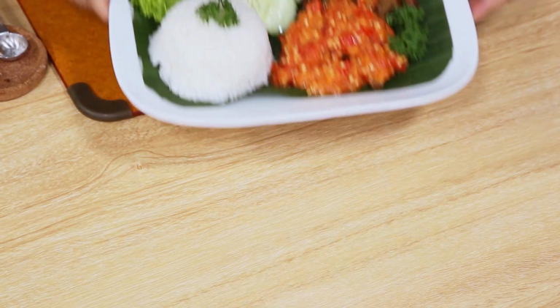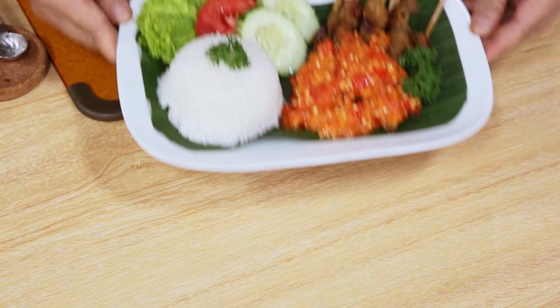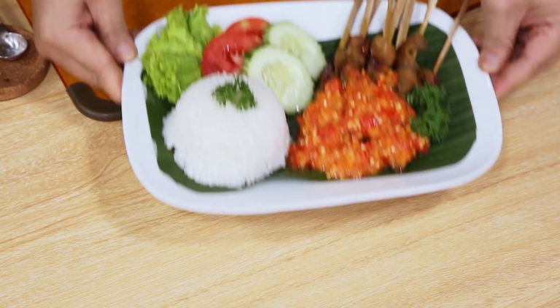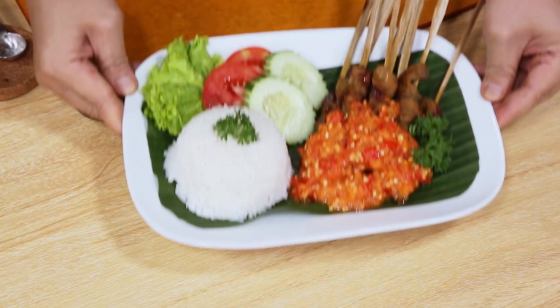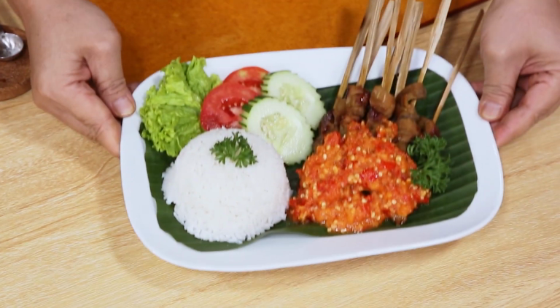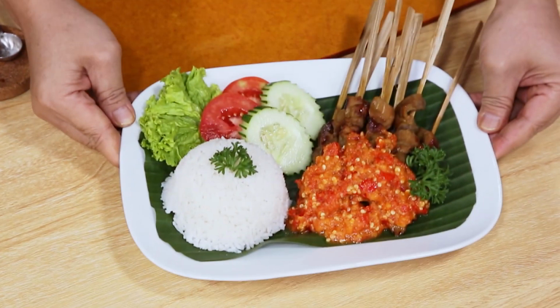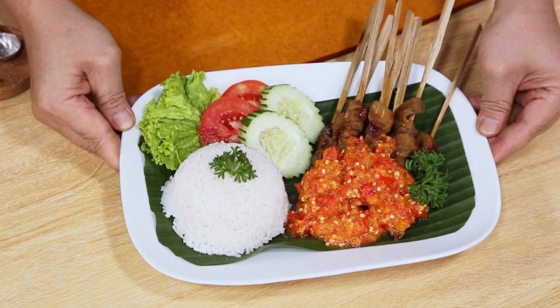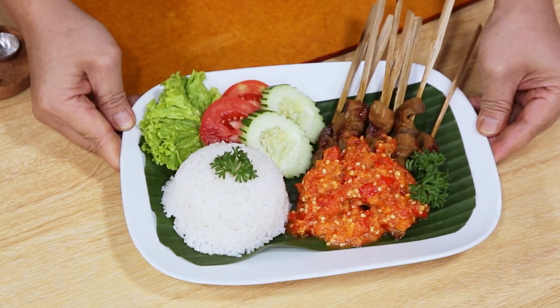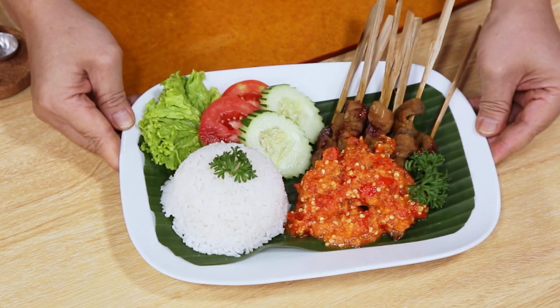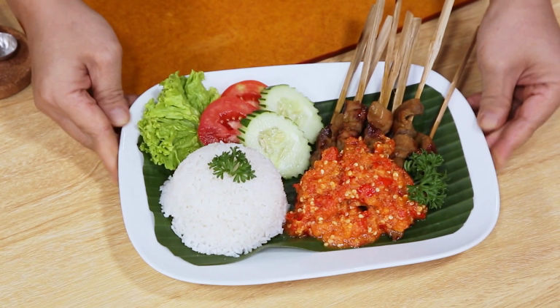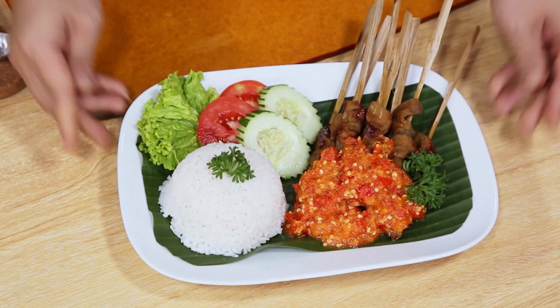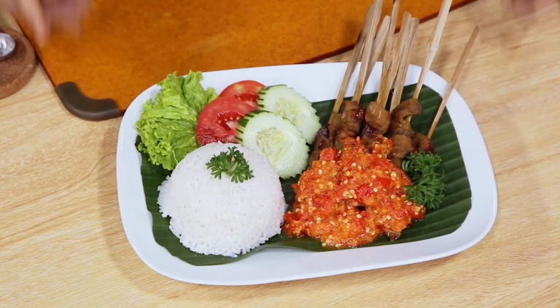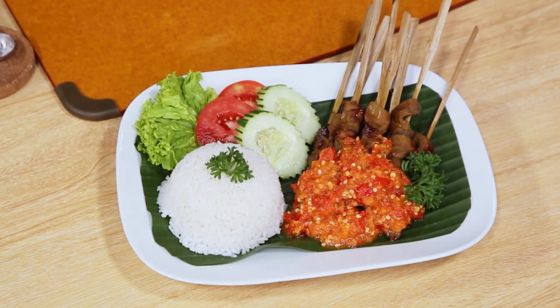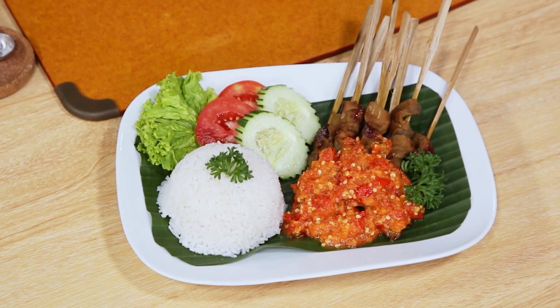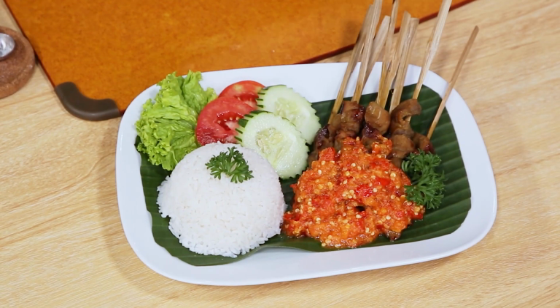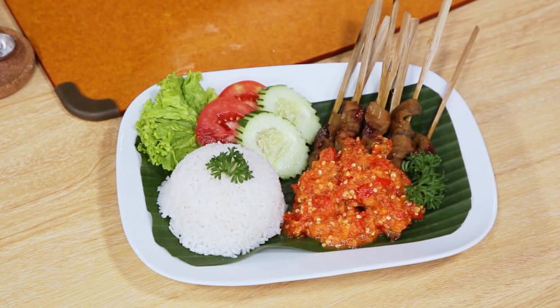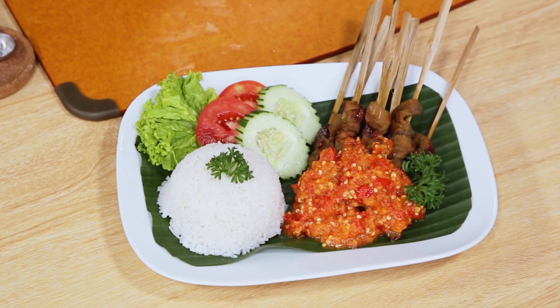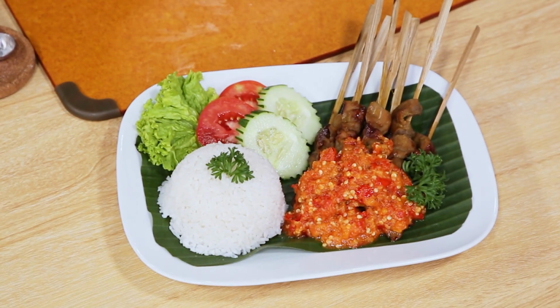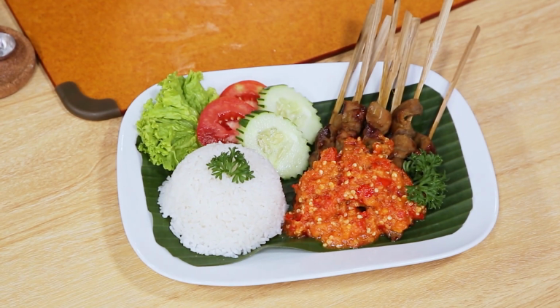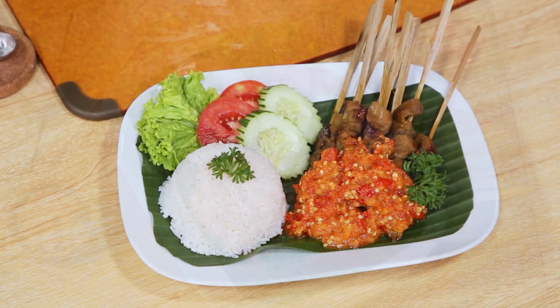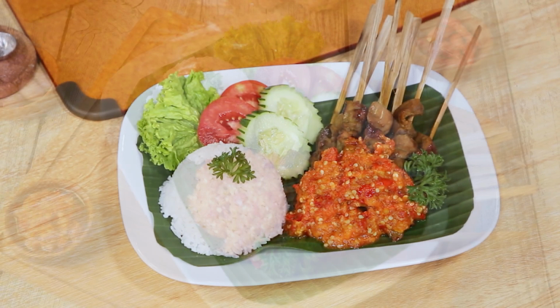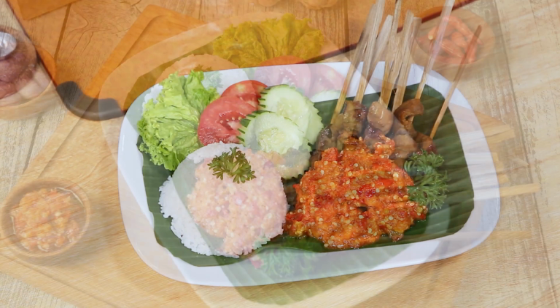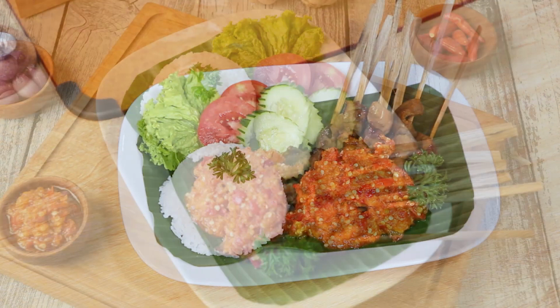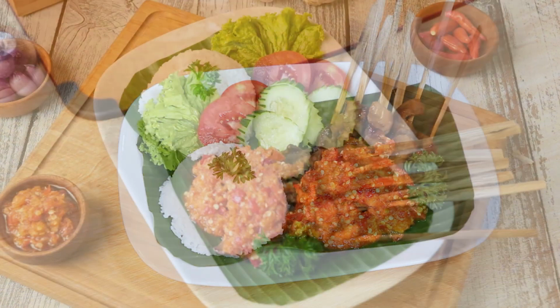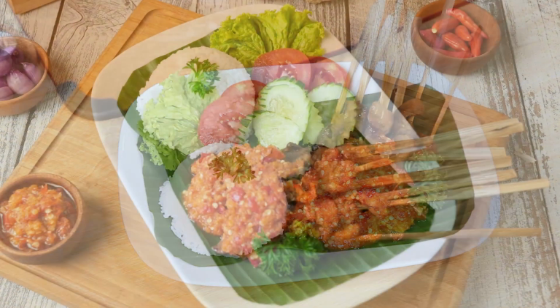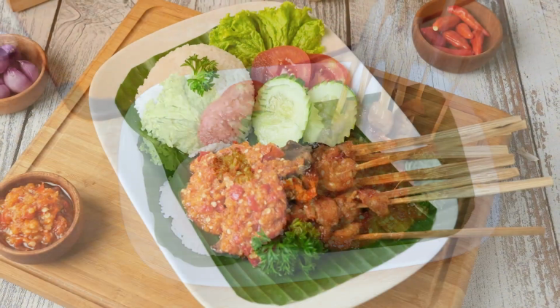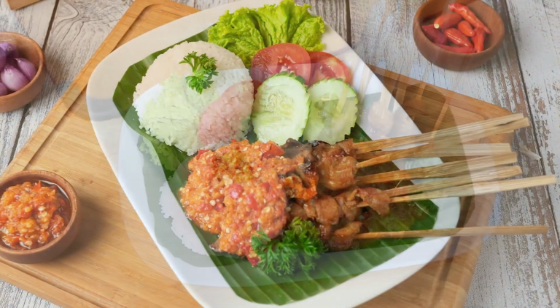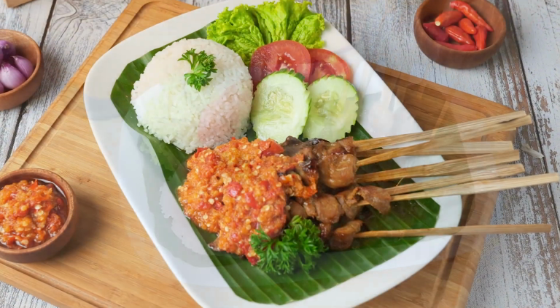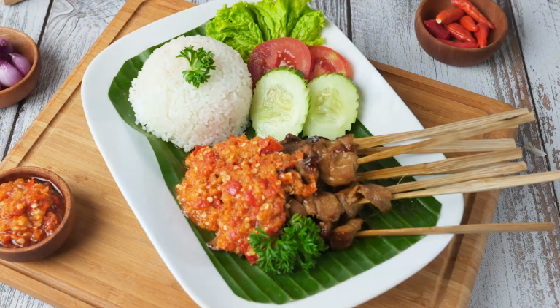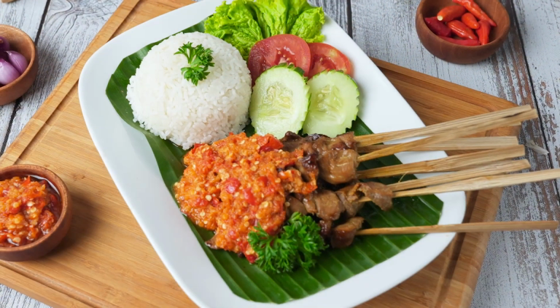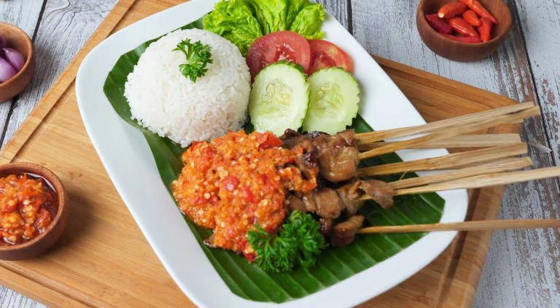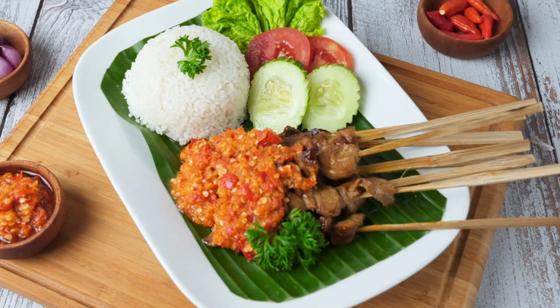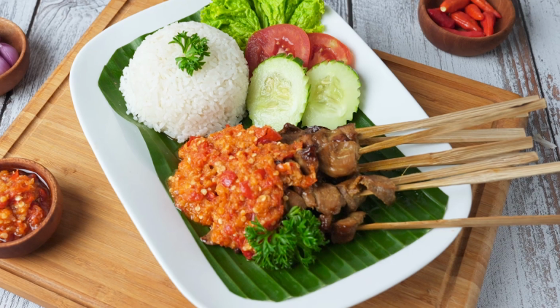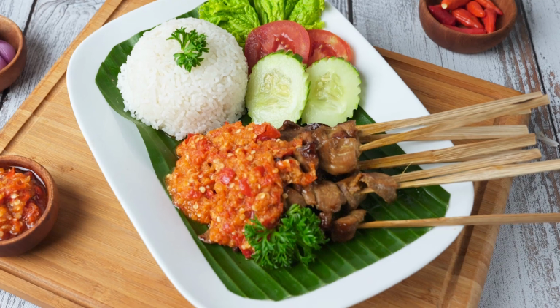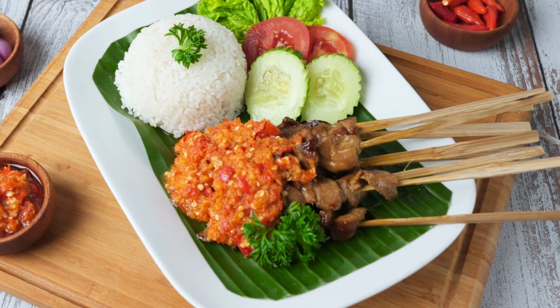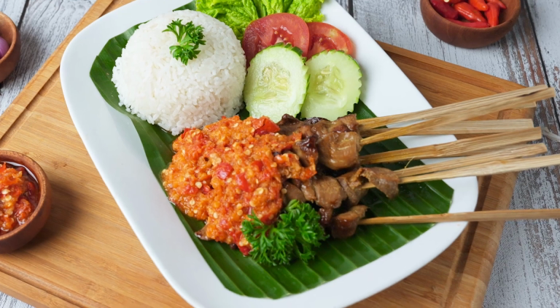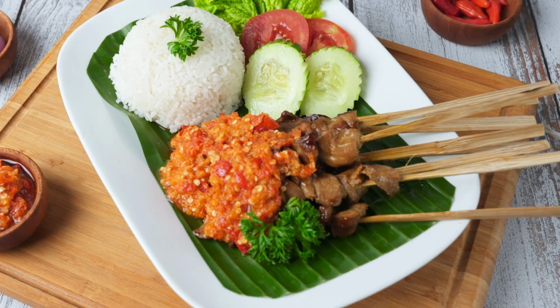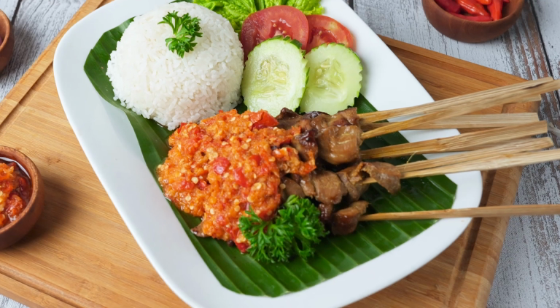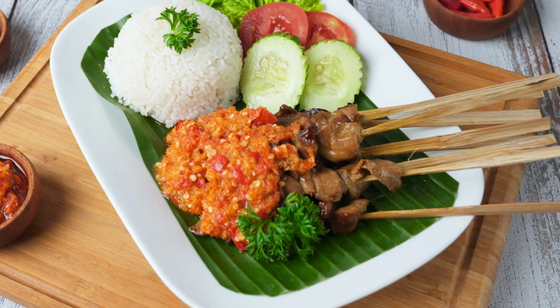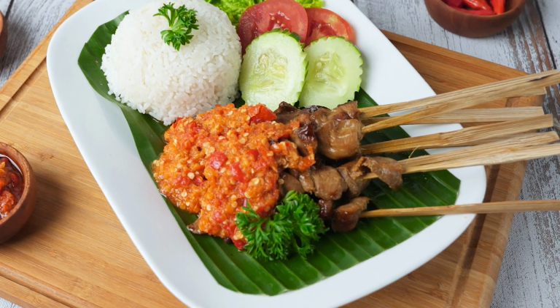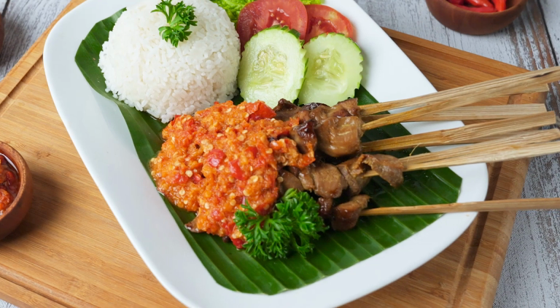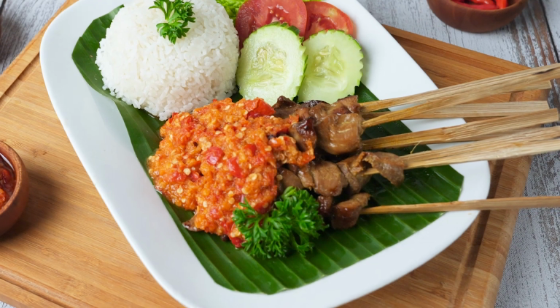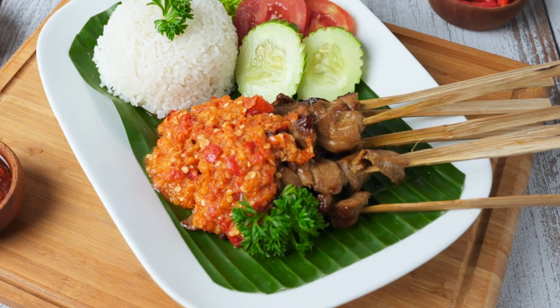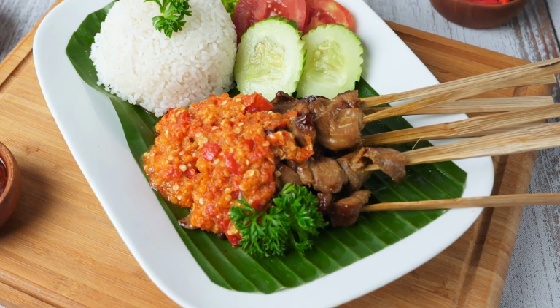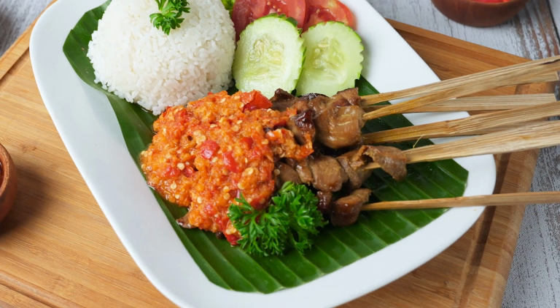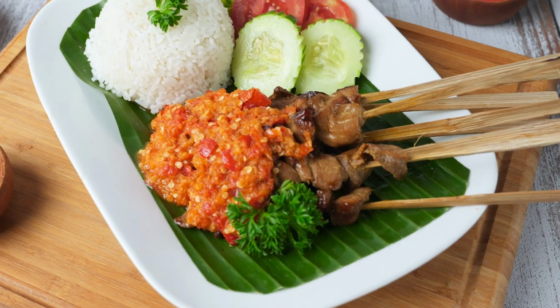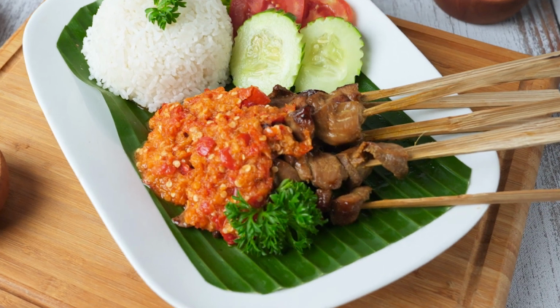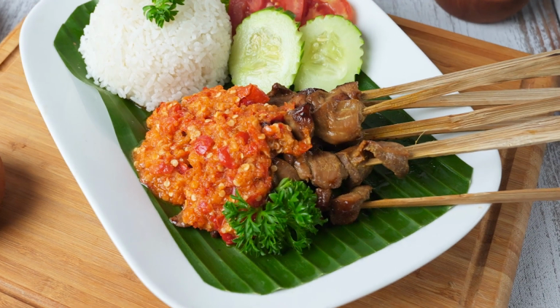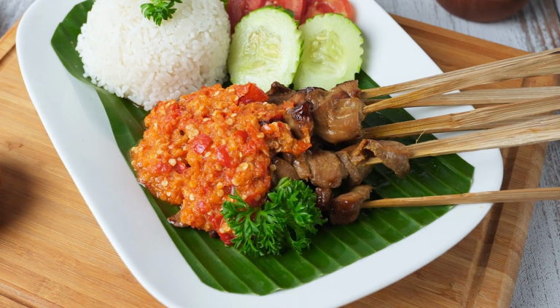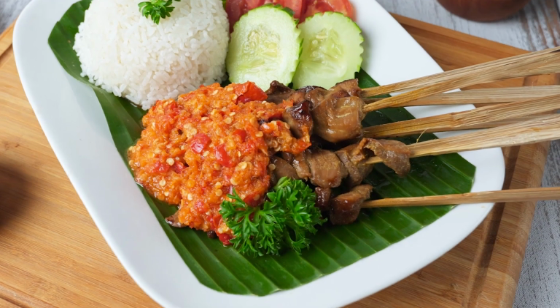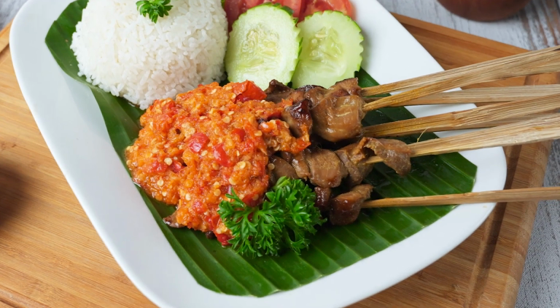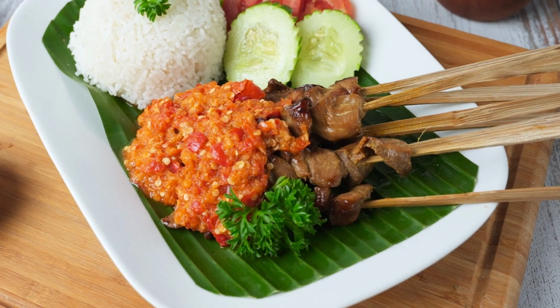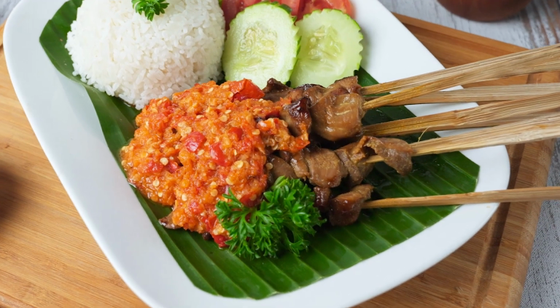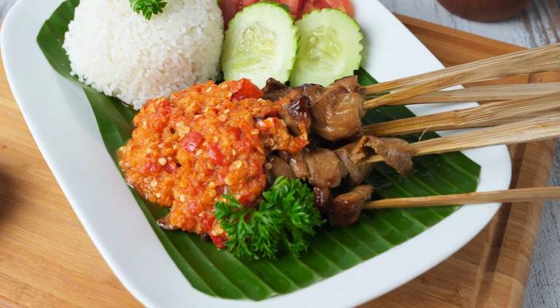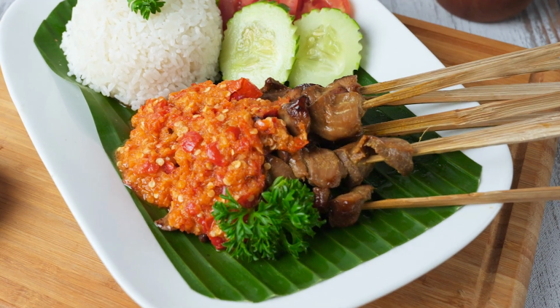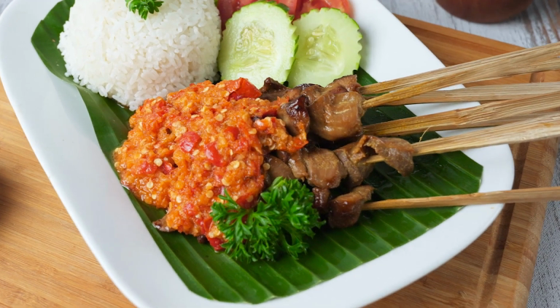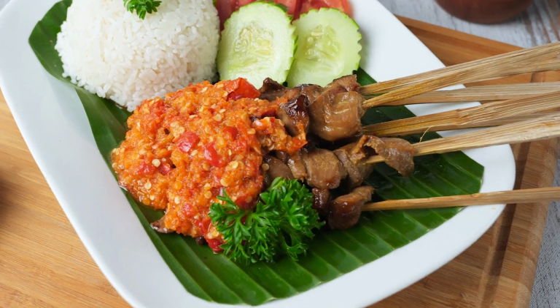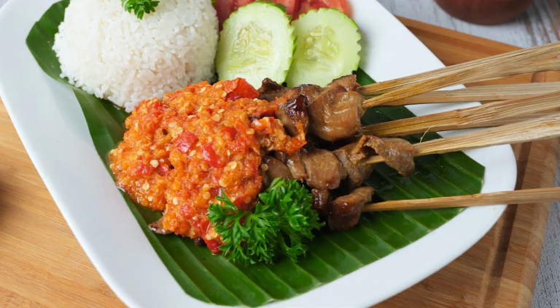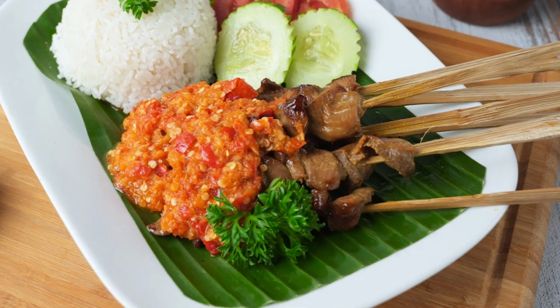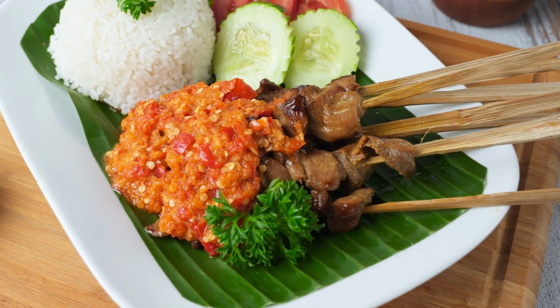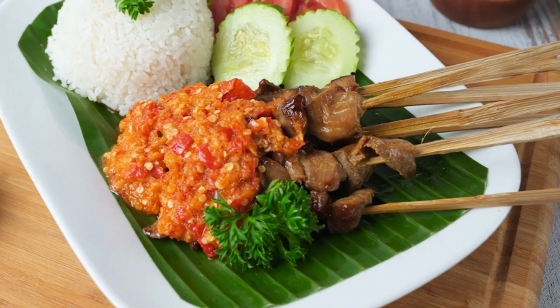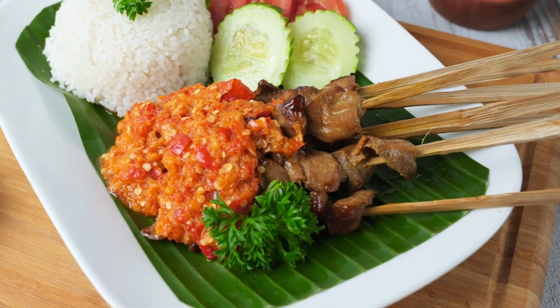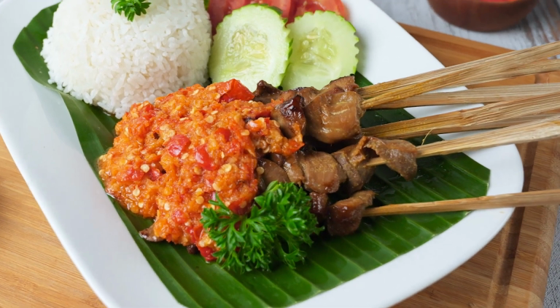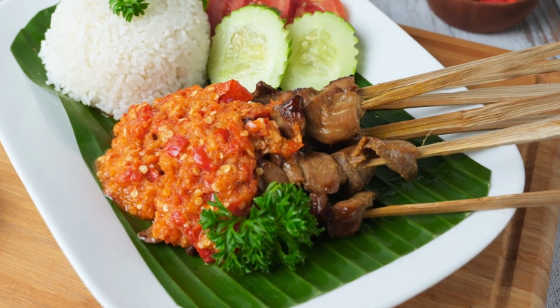Sudah selesai sate ampela gurih legitnya. Mudah kan membuatnya? Simple Rudy — masak apapun jadi gampang.